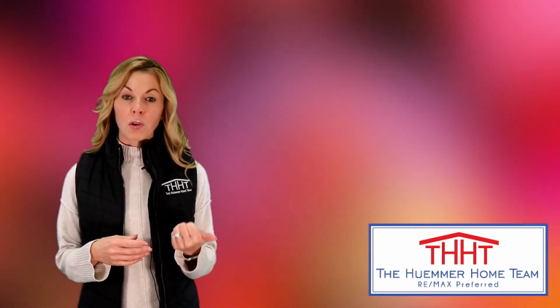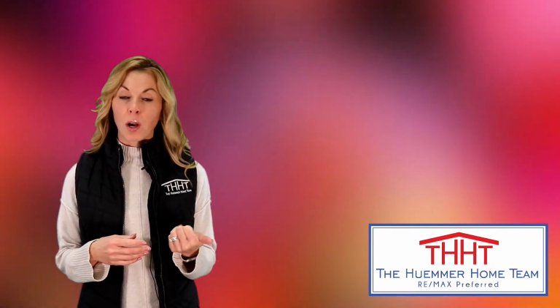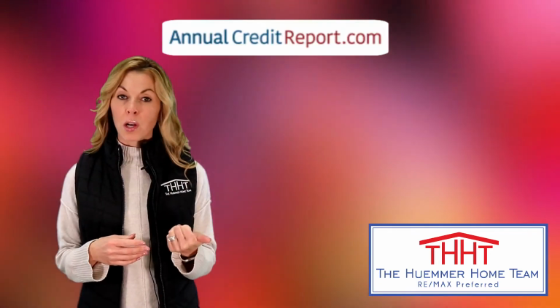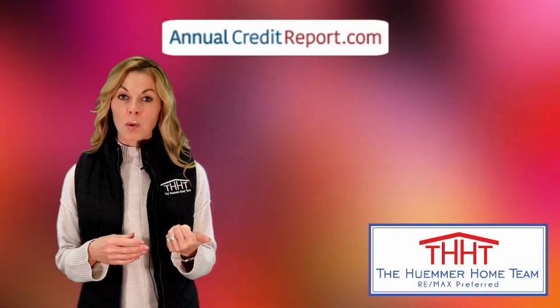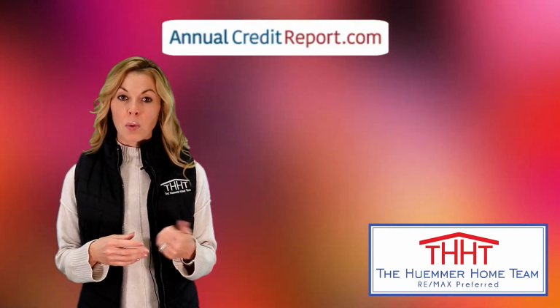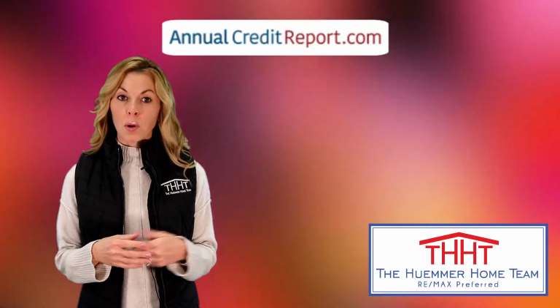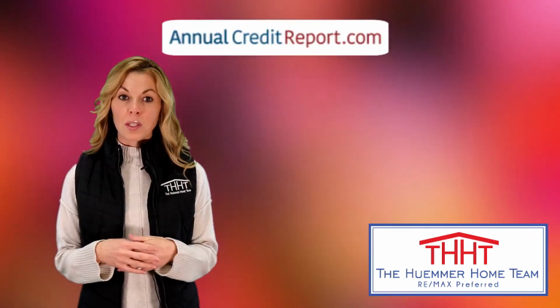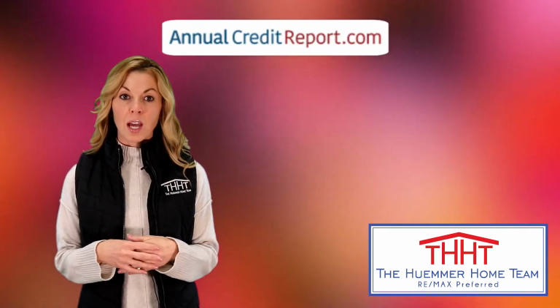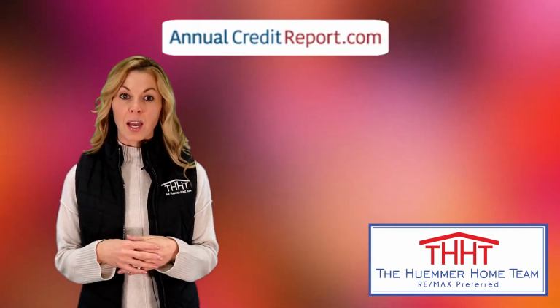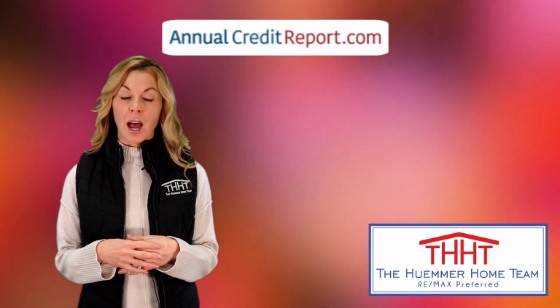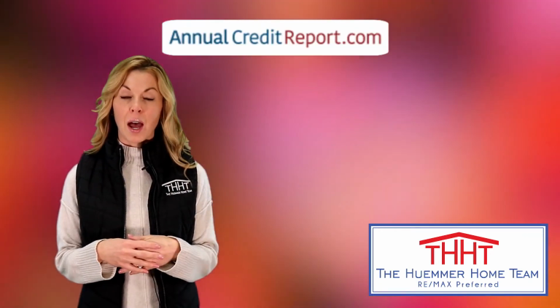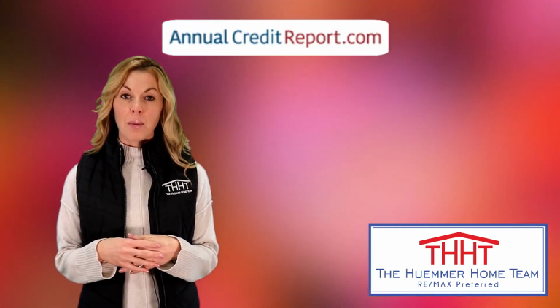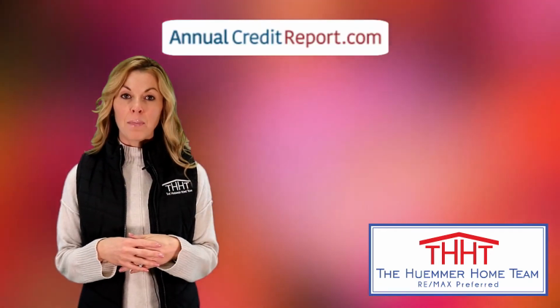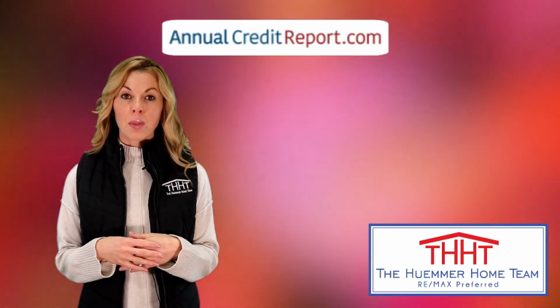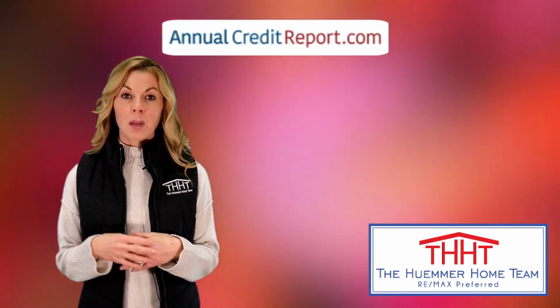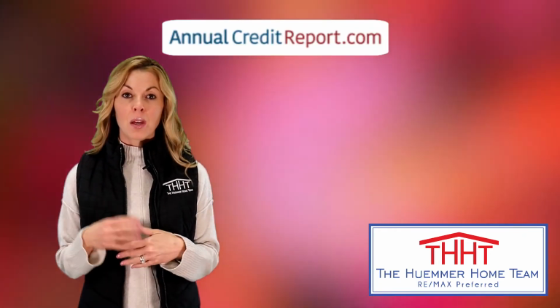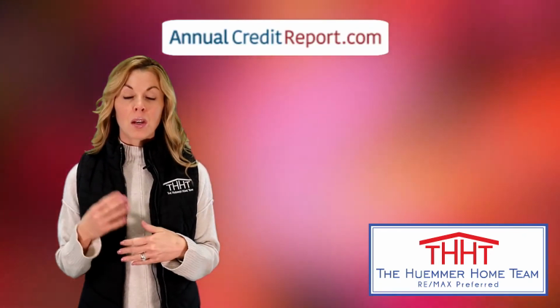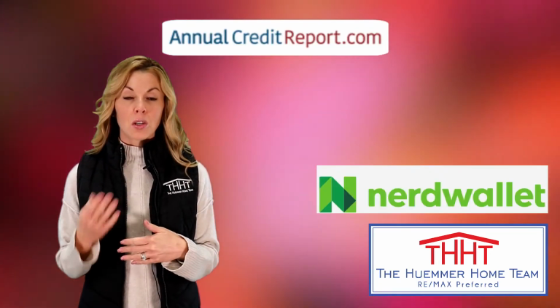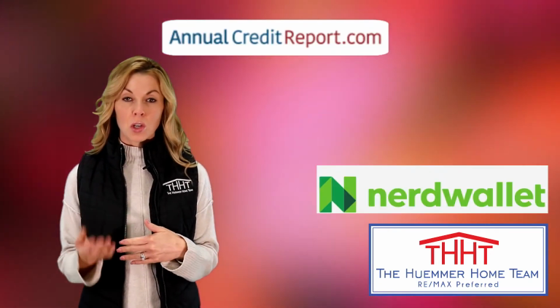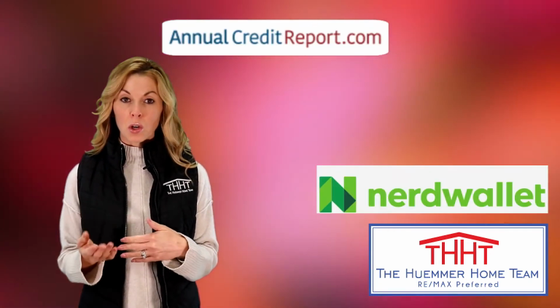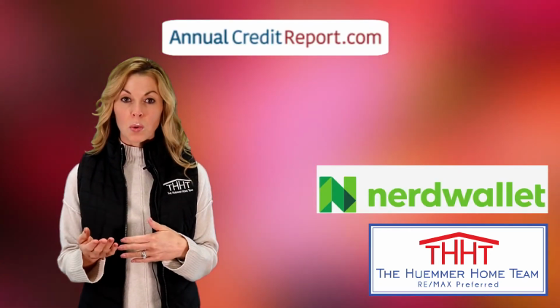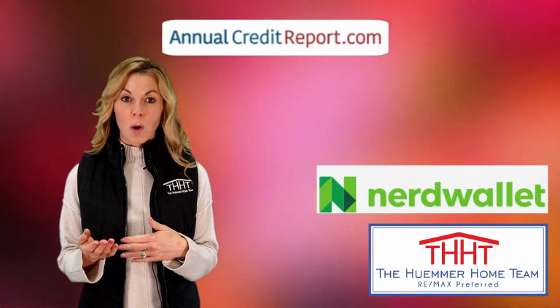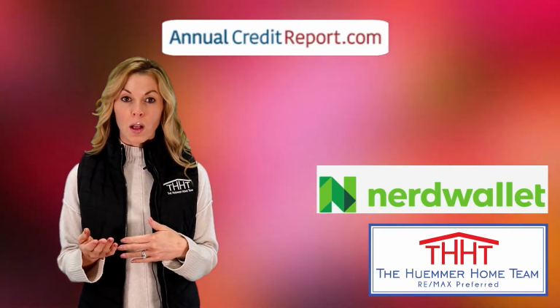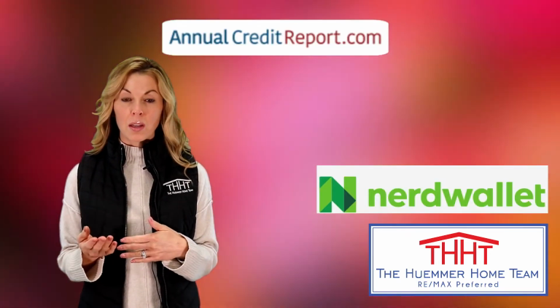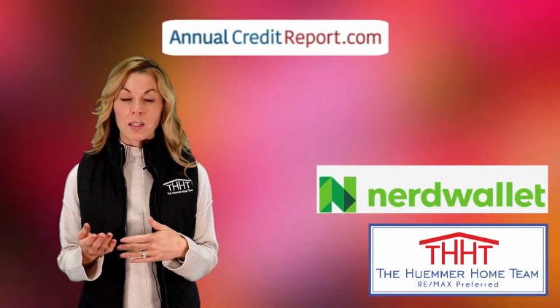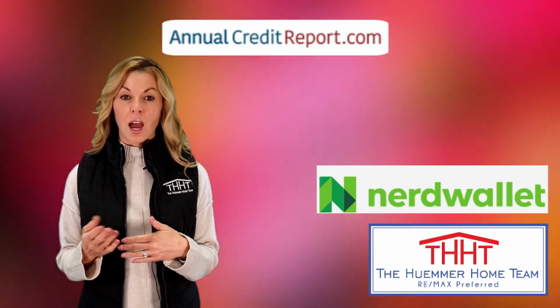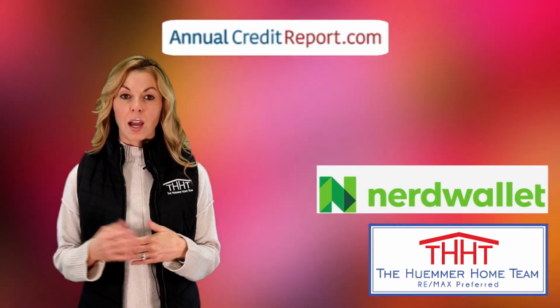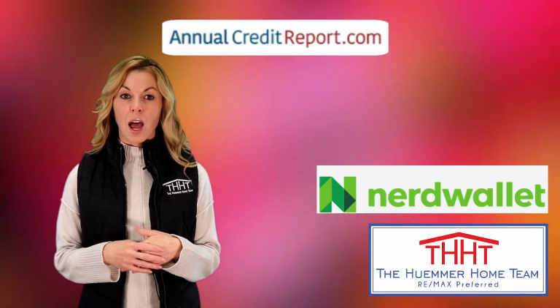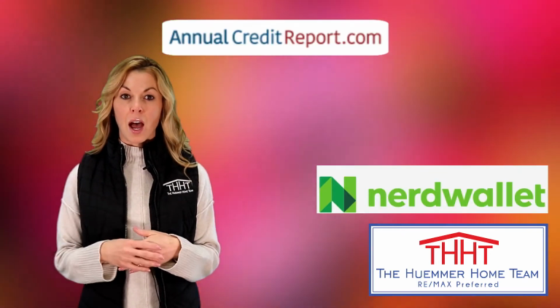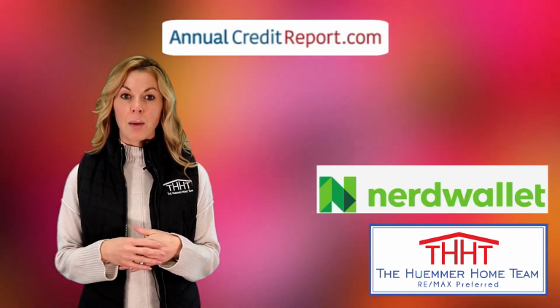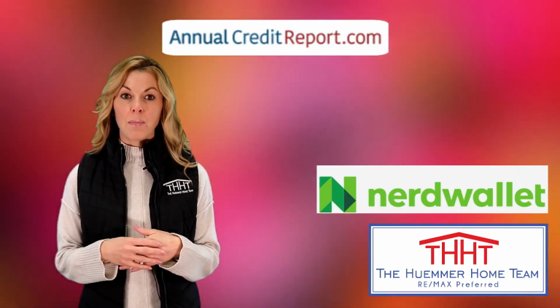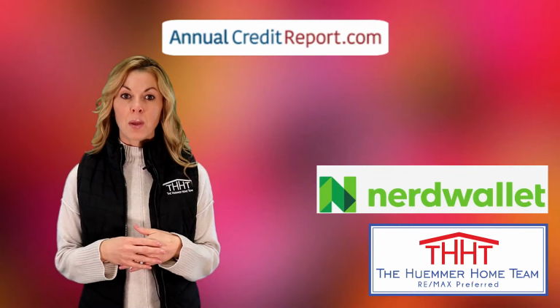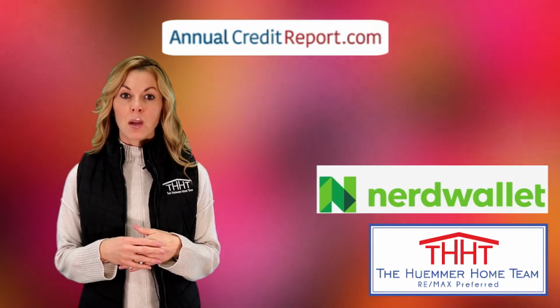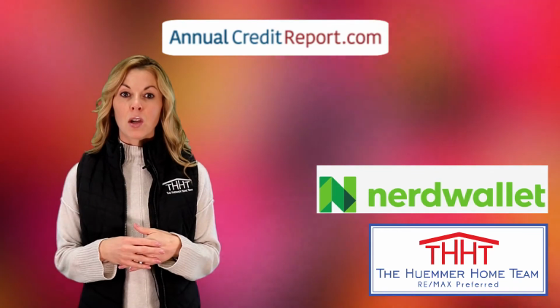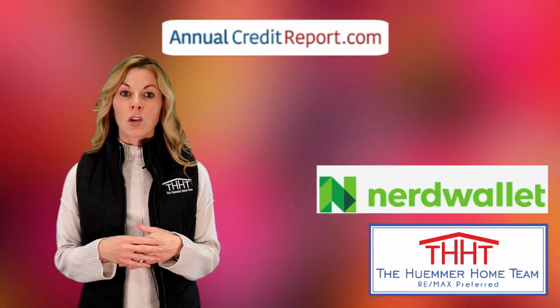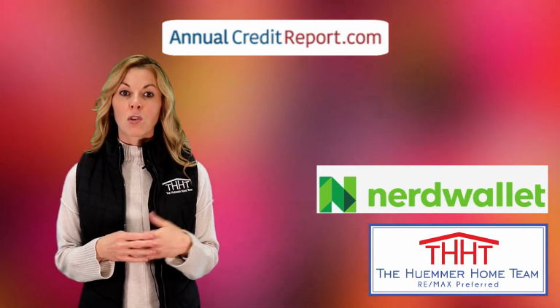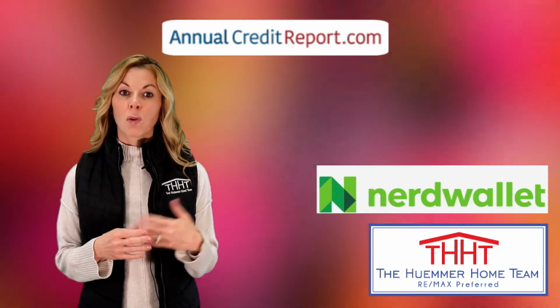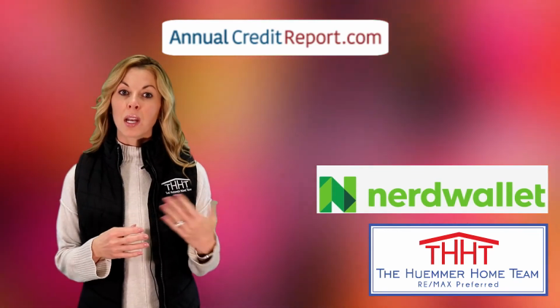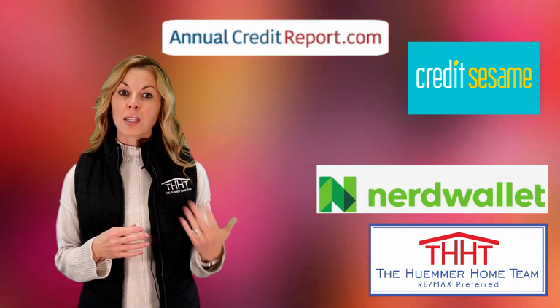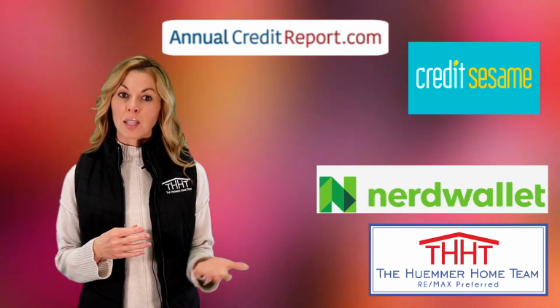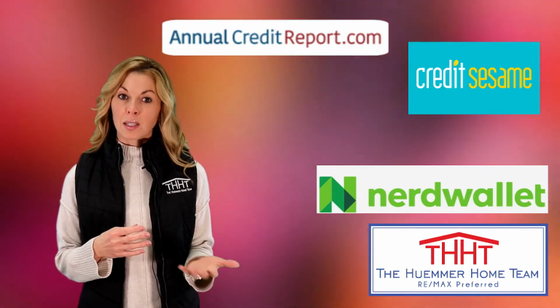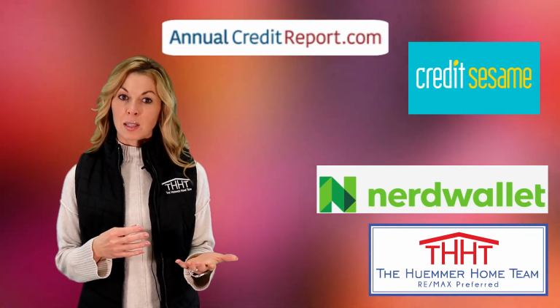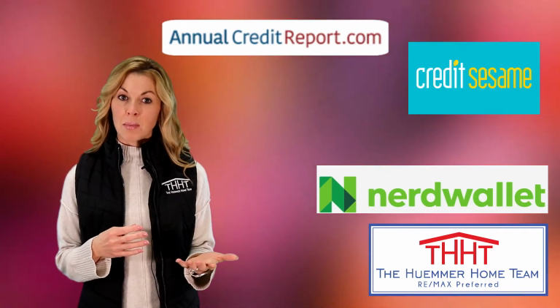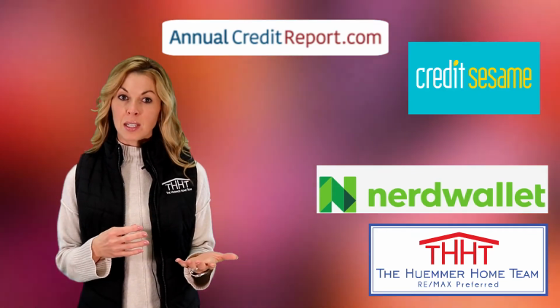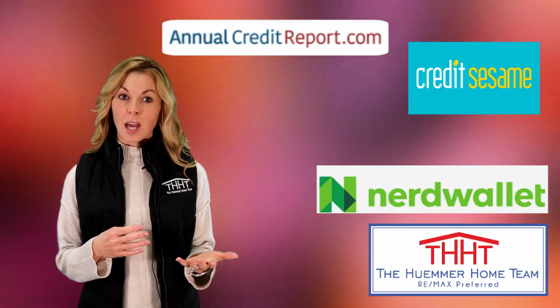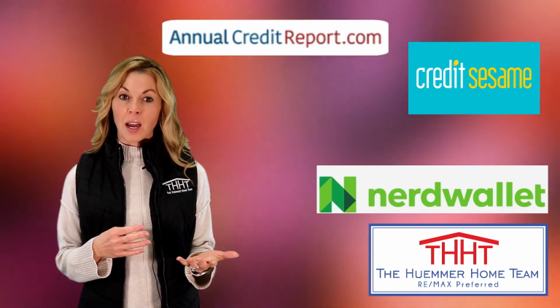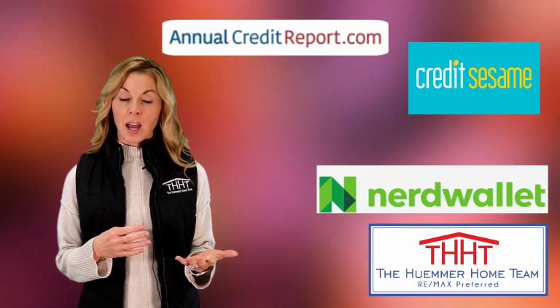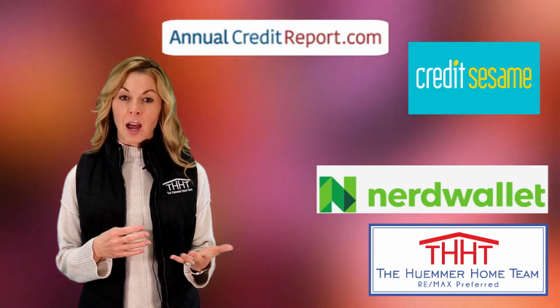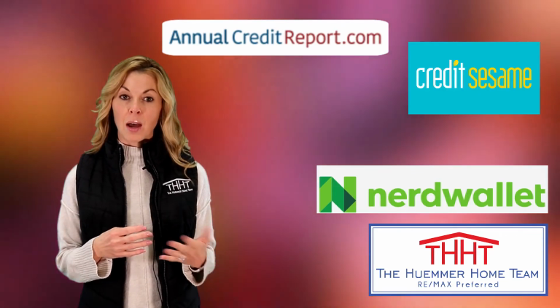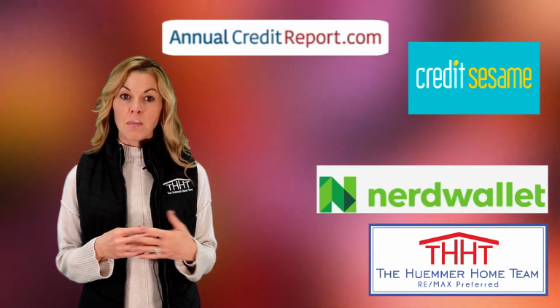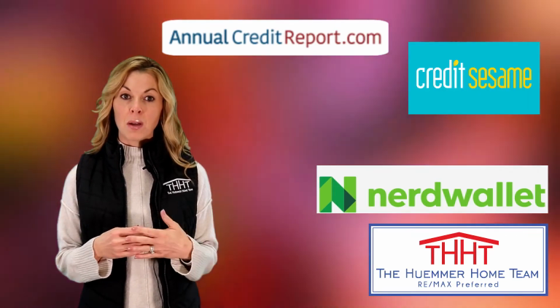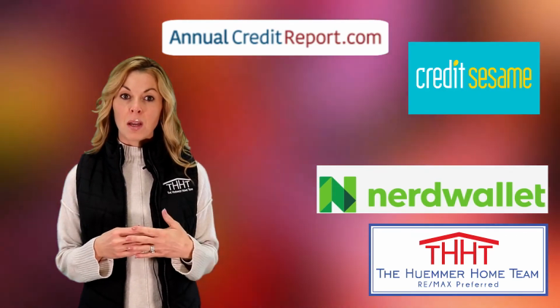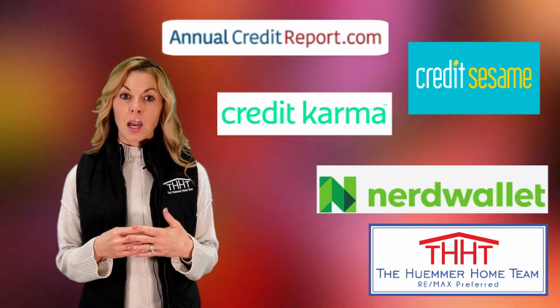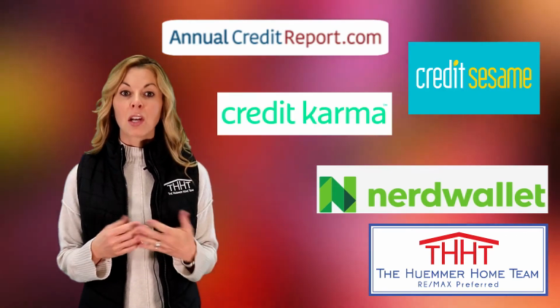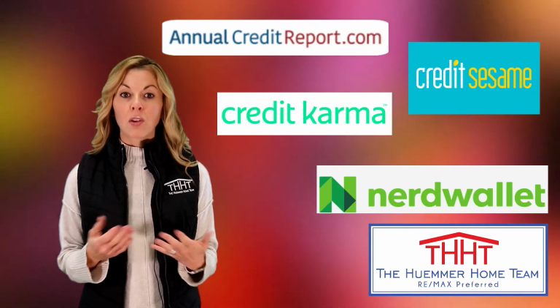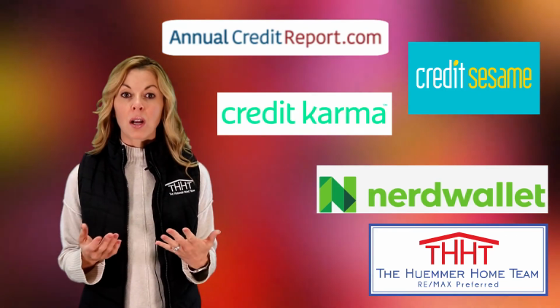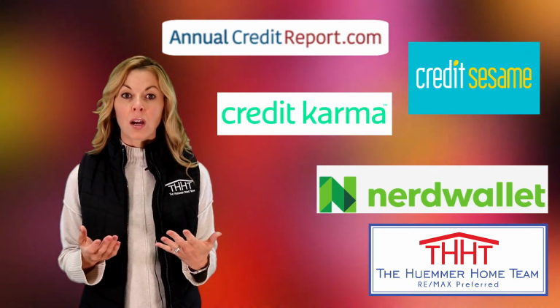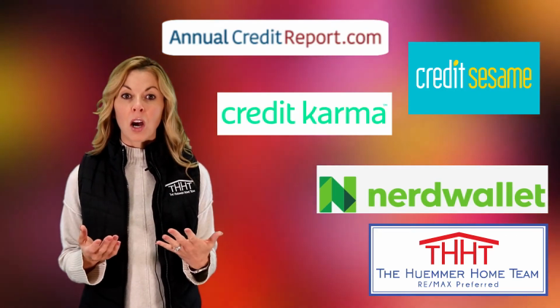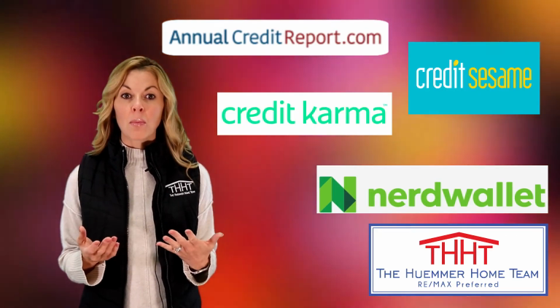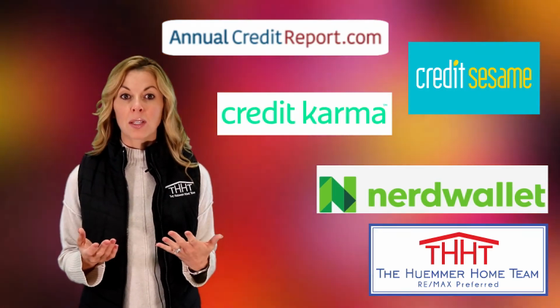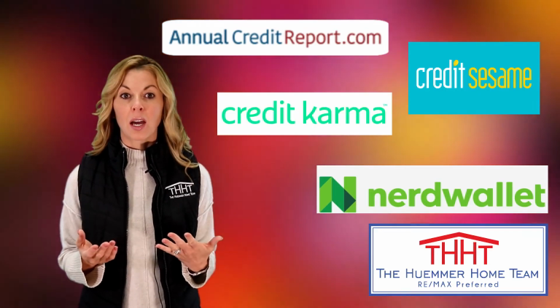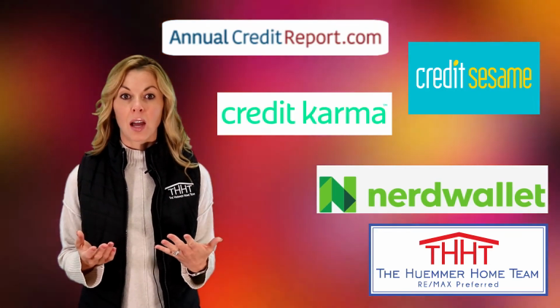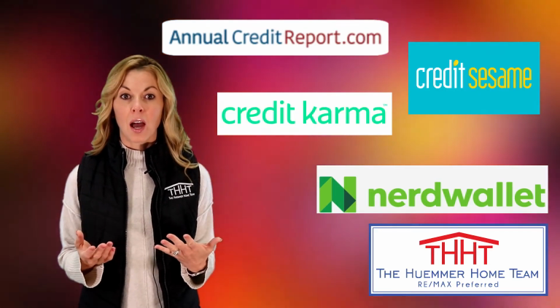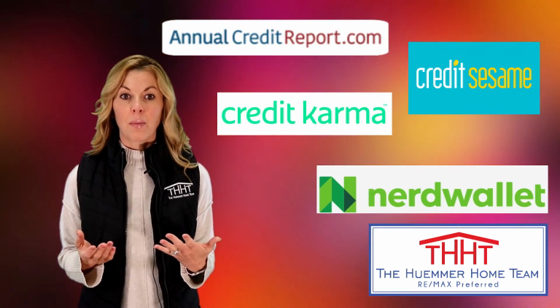AnnualCreditReport.com, NerdWallet.com, CreditSesame.com, and CreditKarma.com.